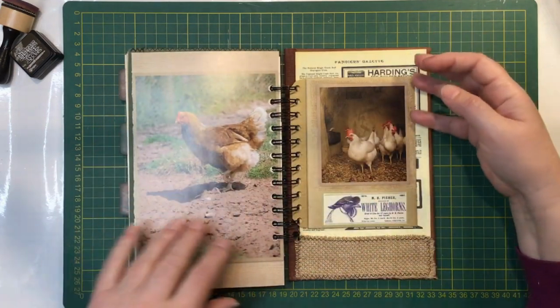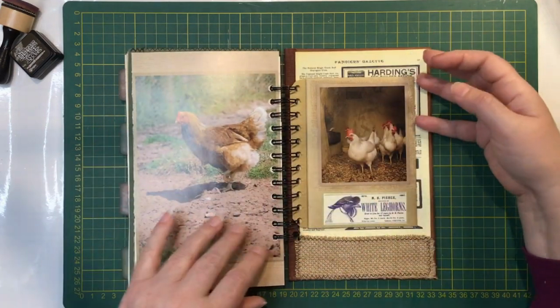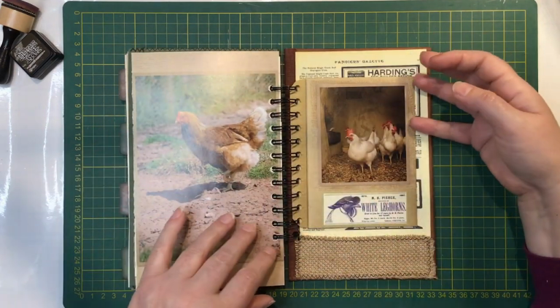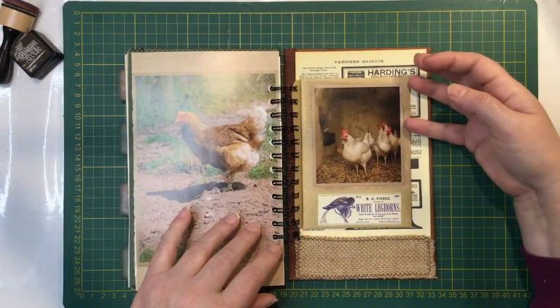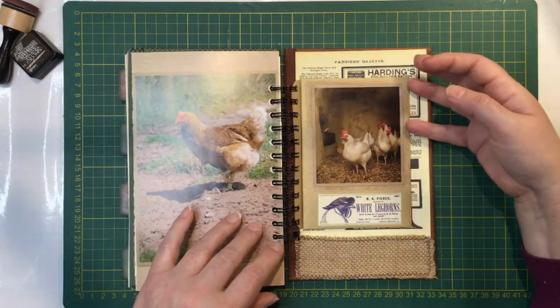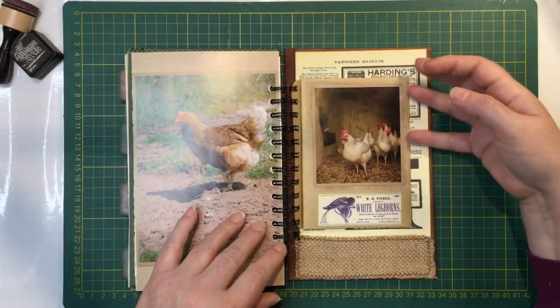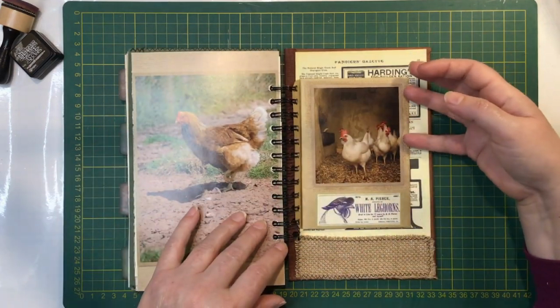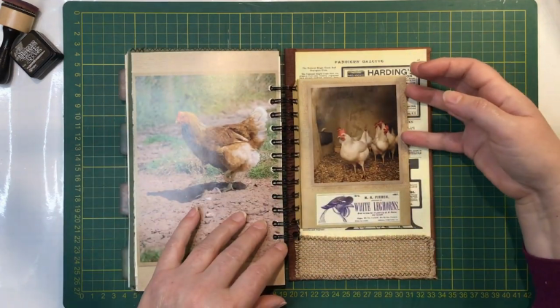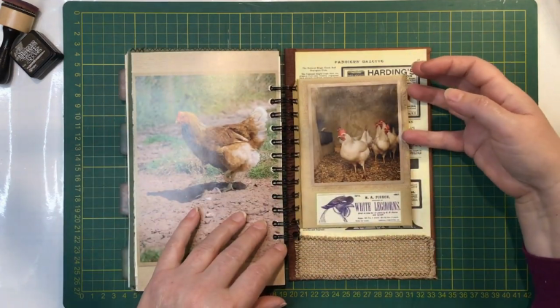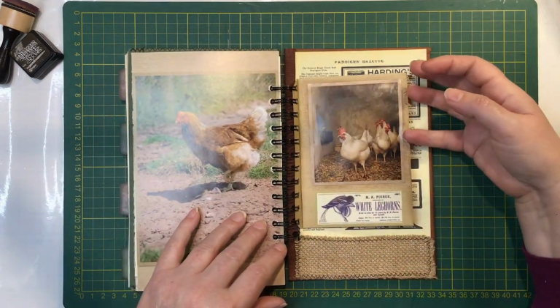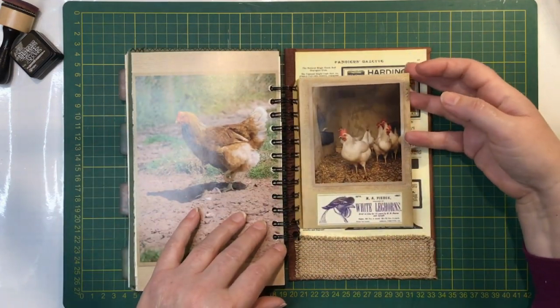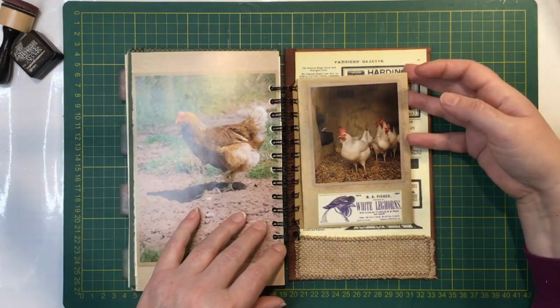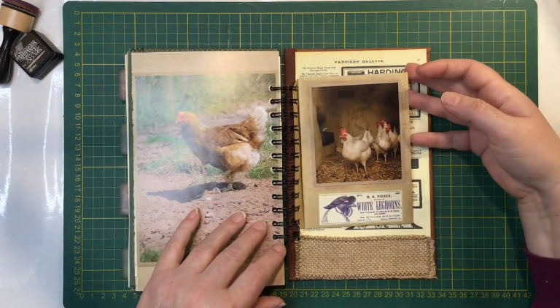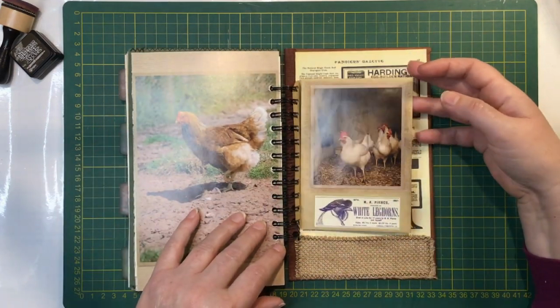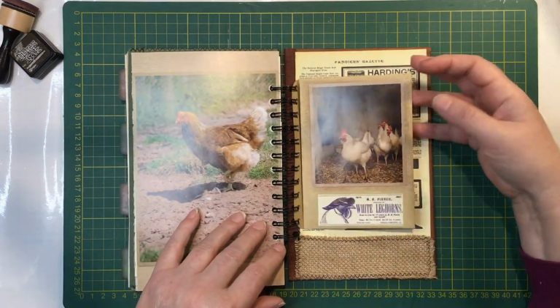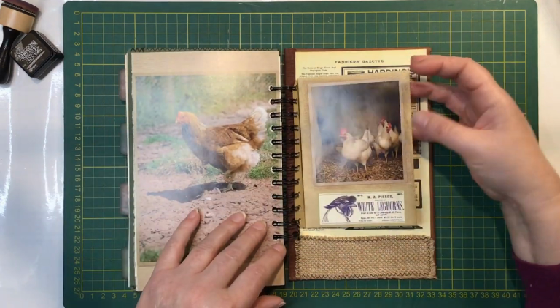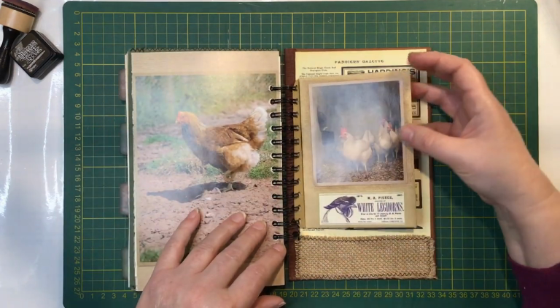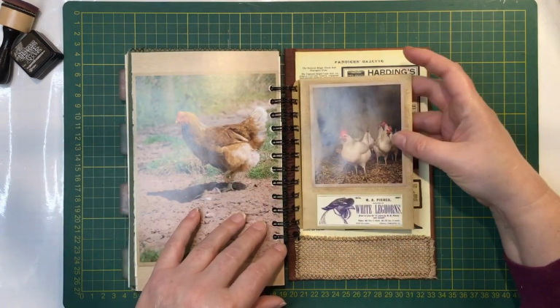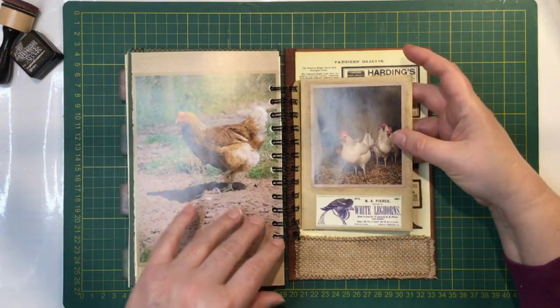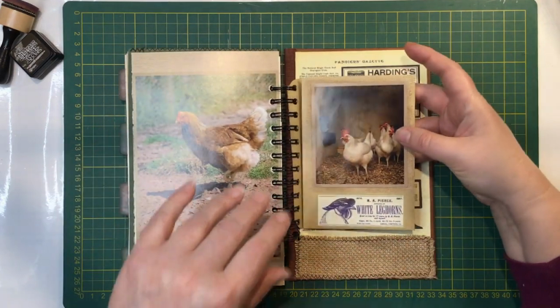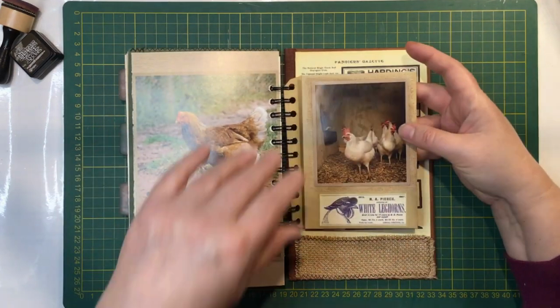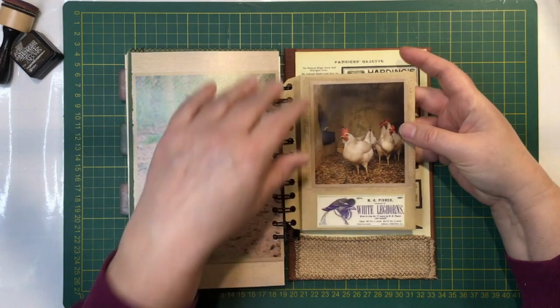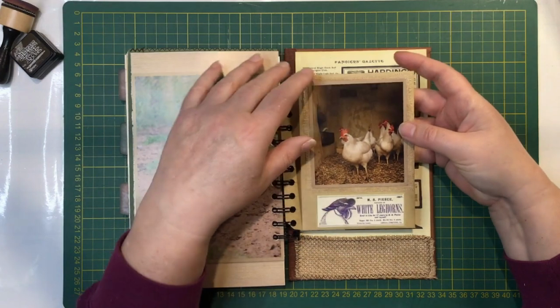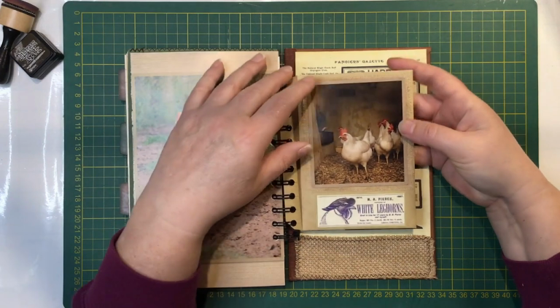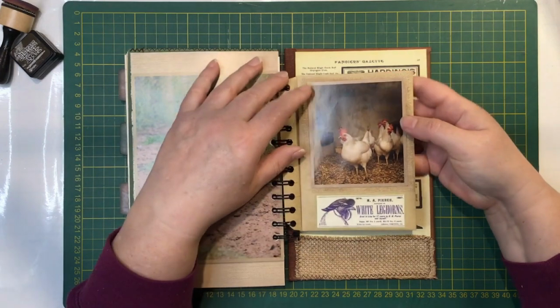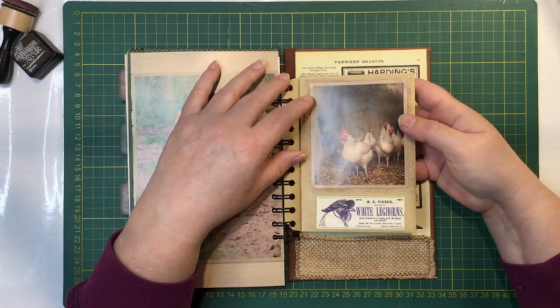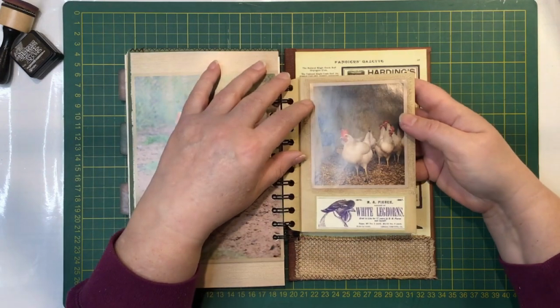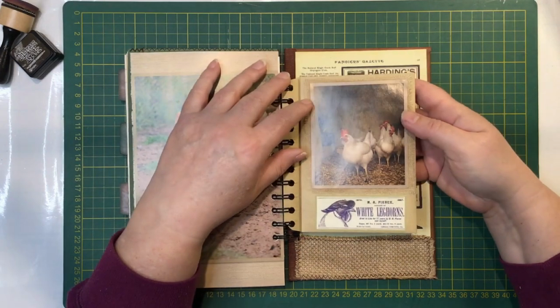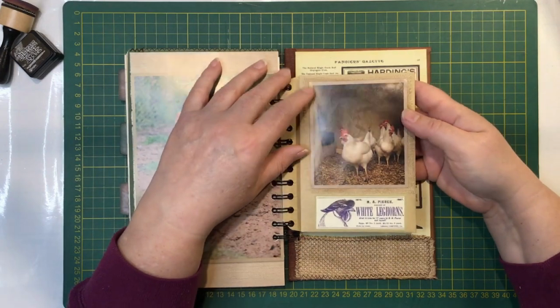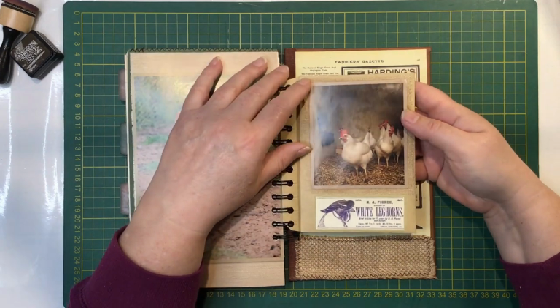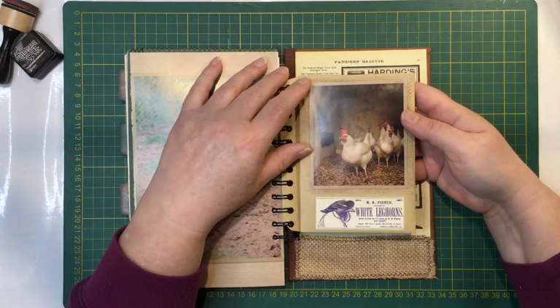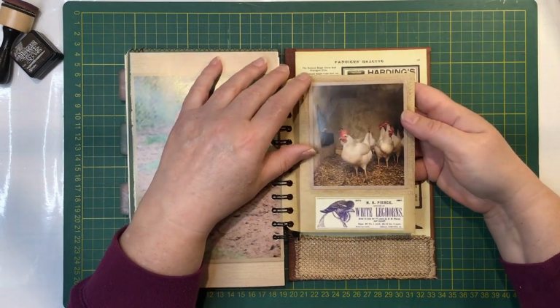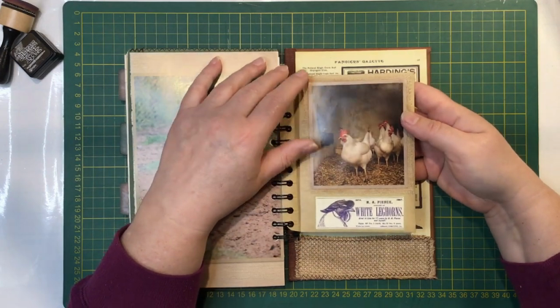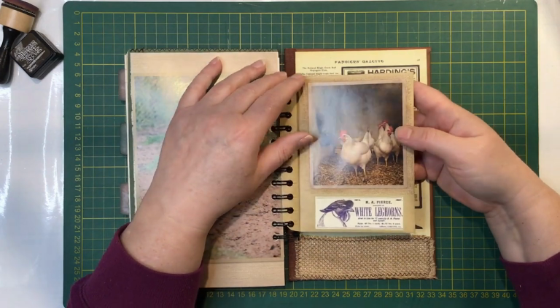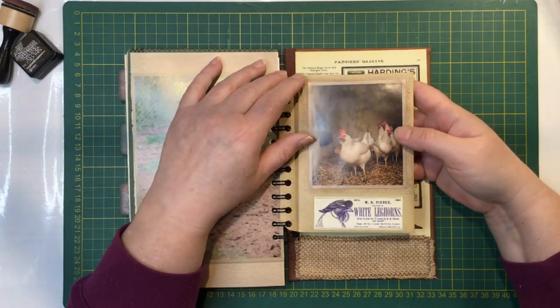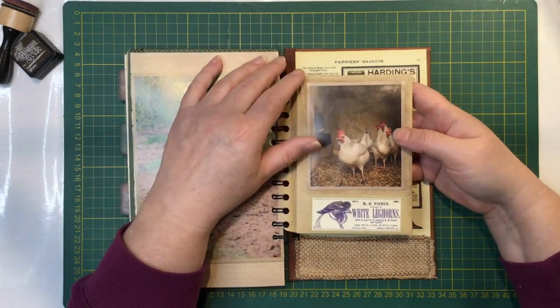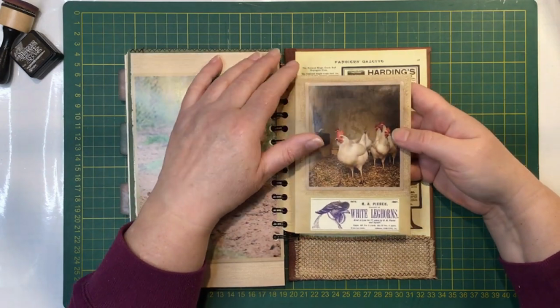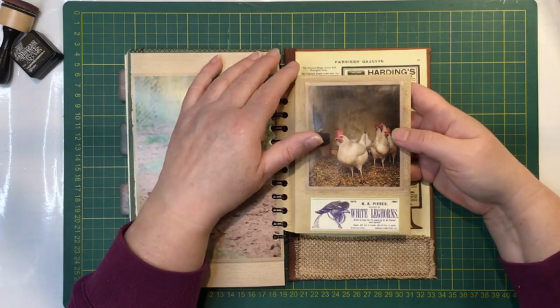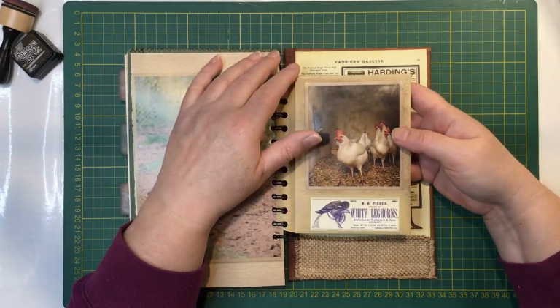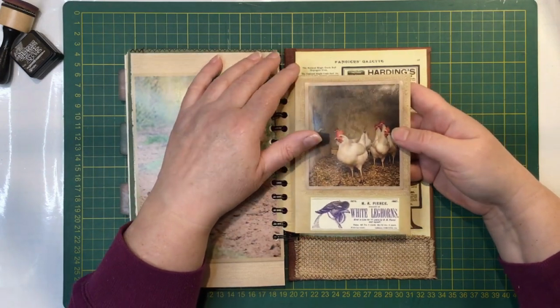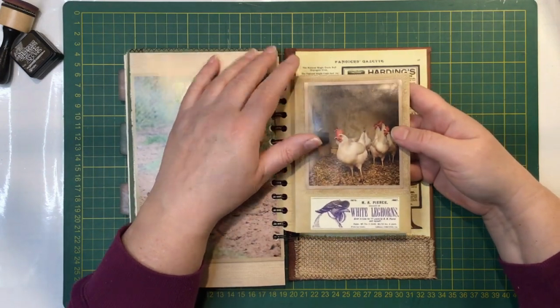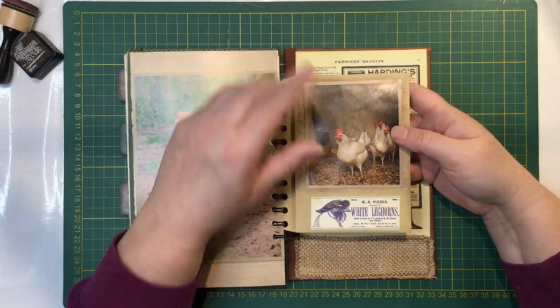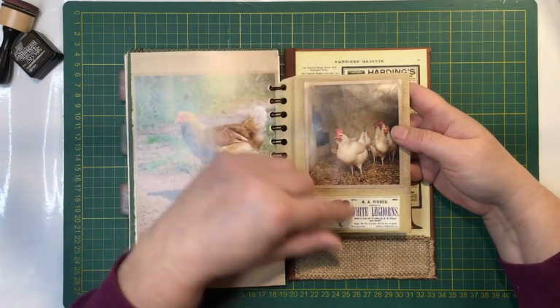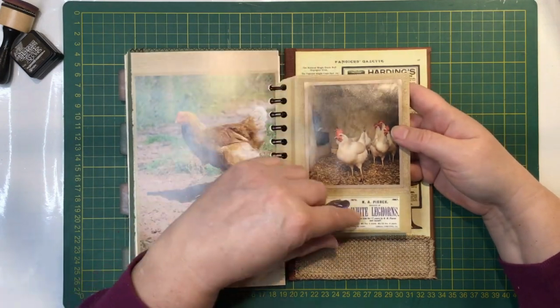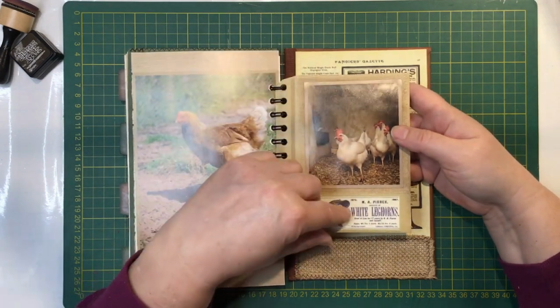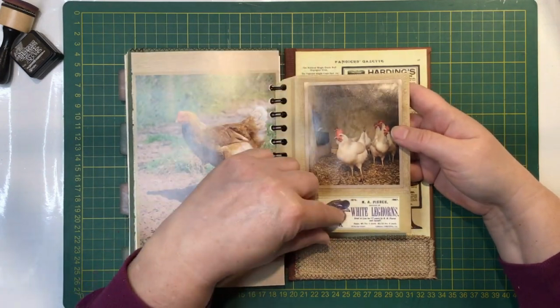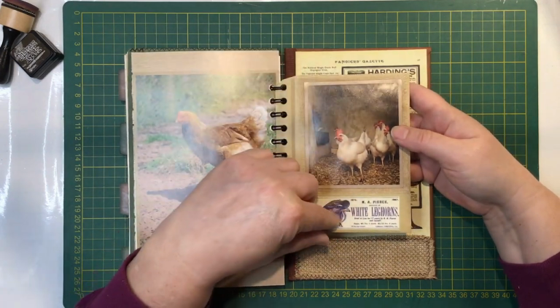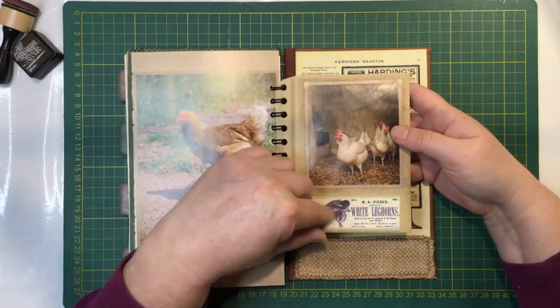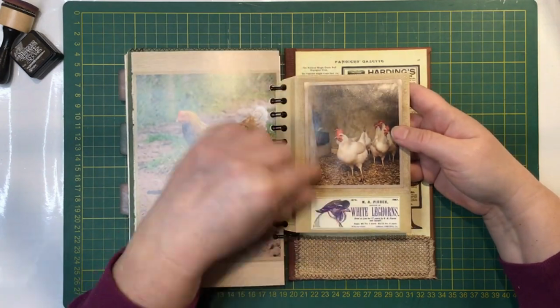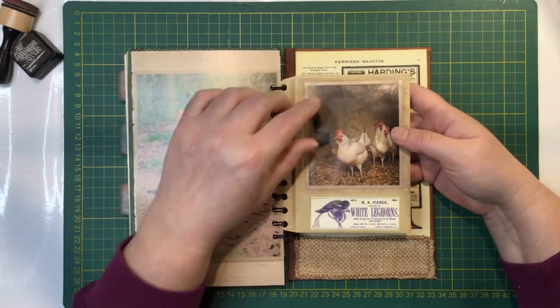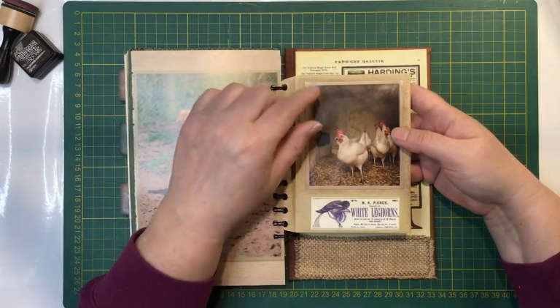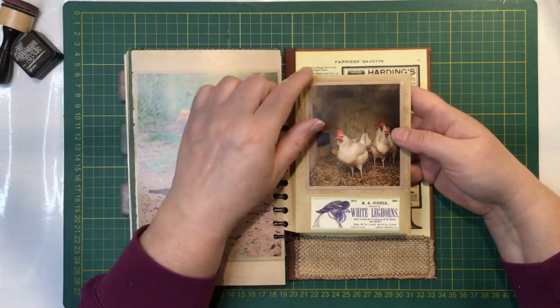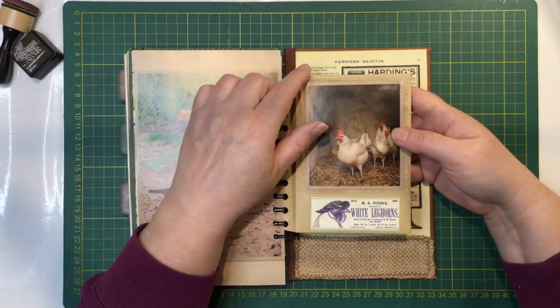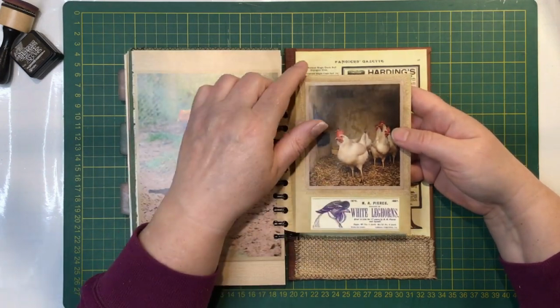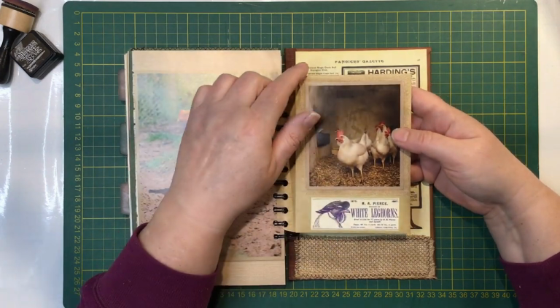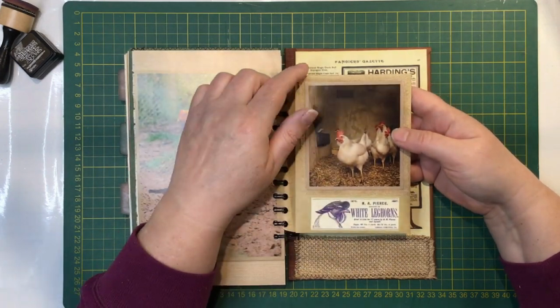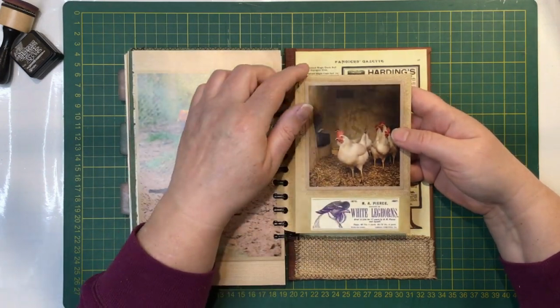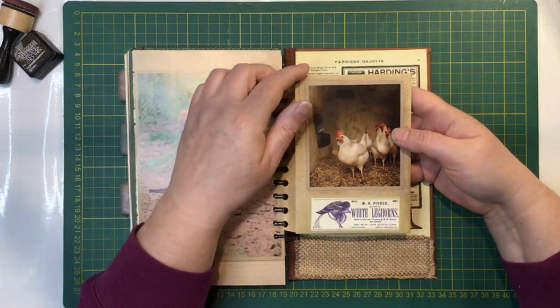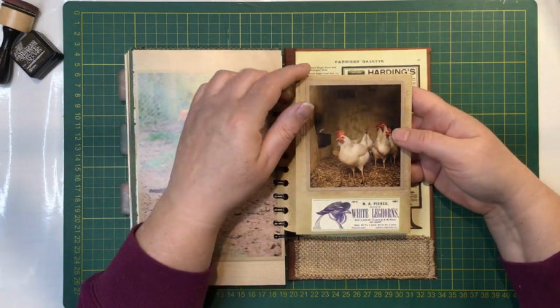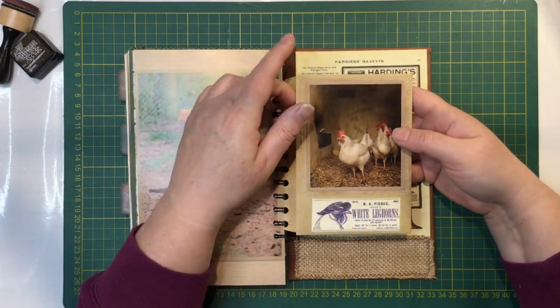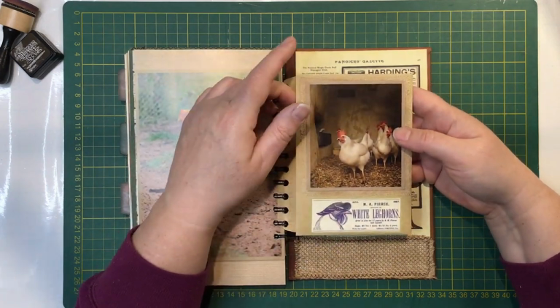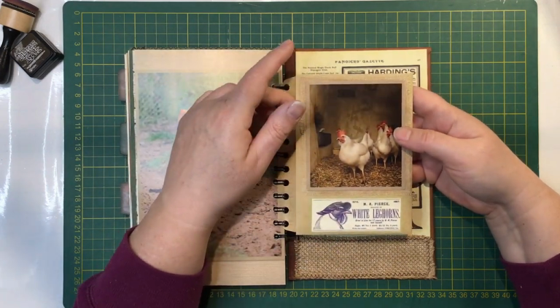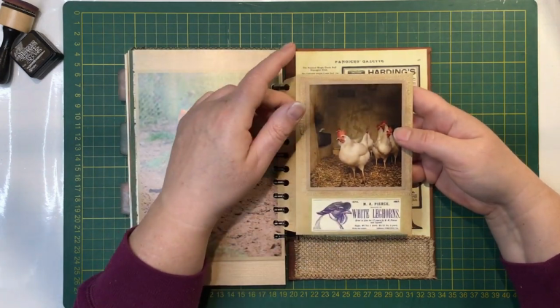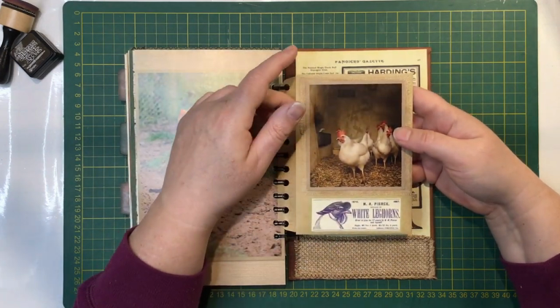And then we've got our envelope flip with more chickens - how about that? And an advert down there on white leg horns.